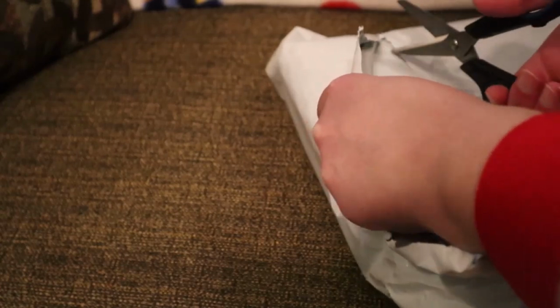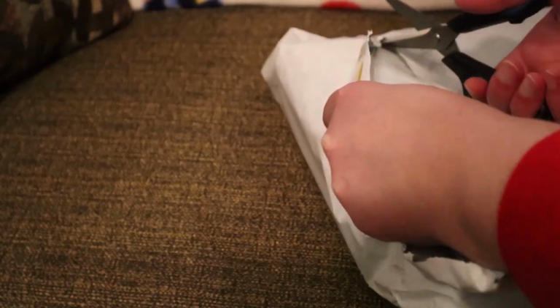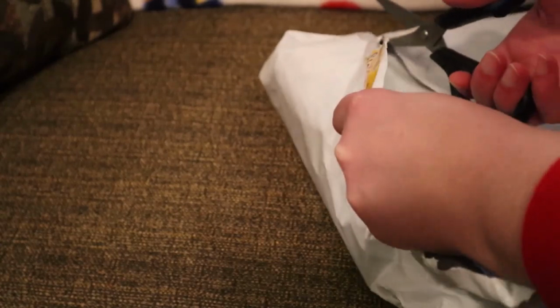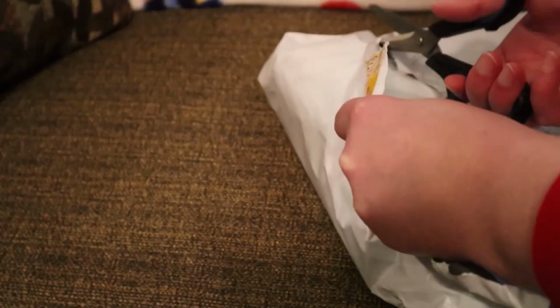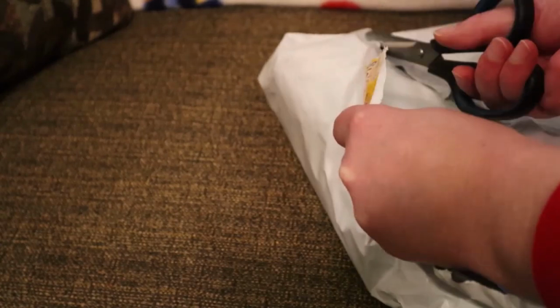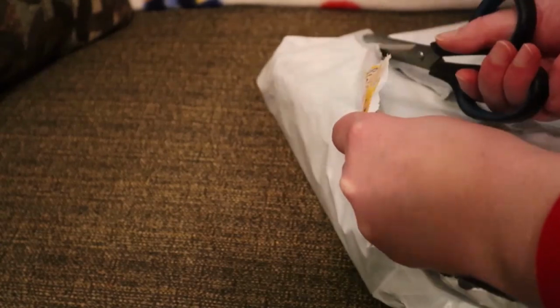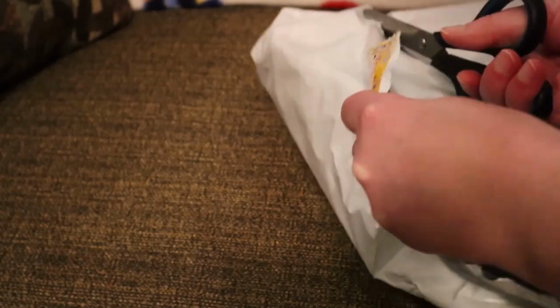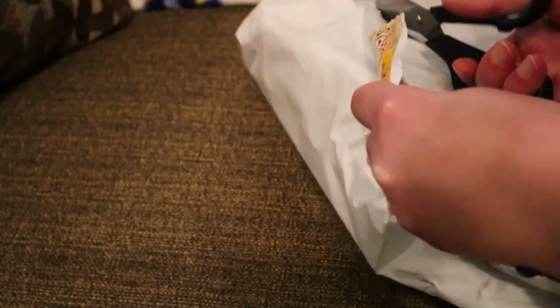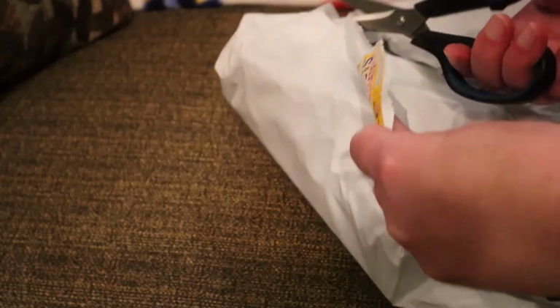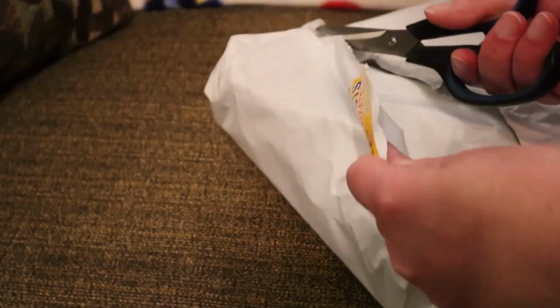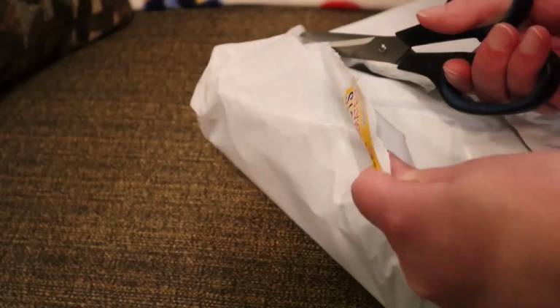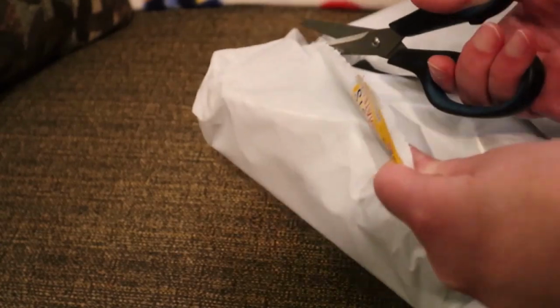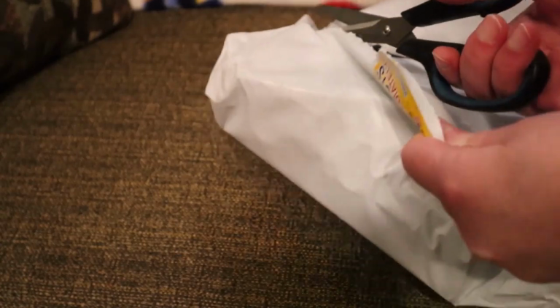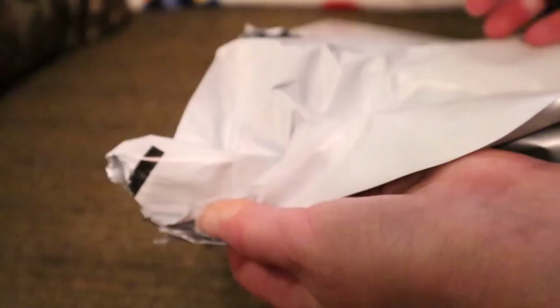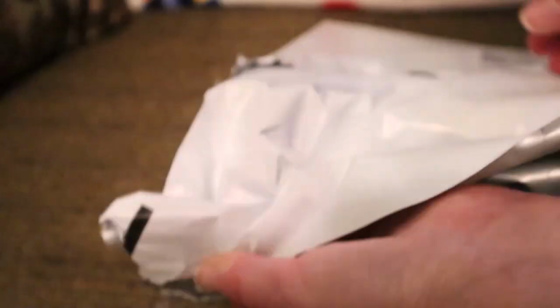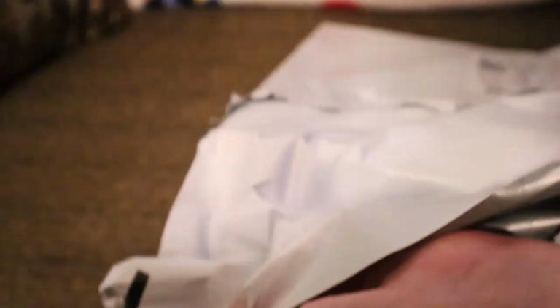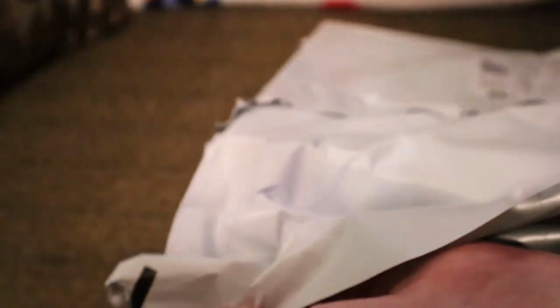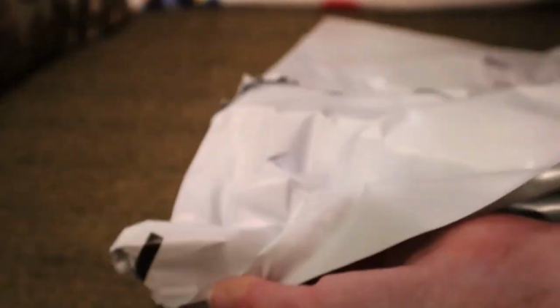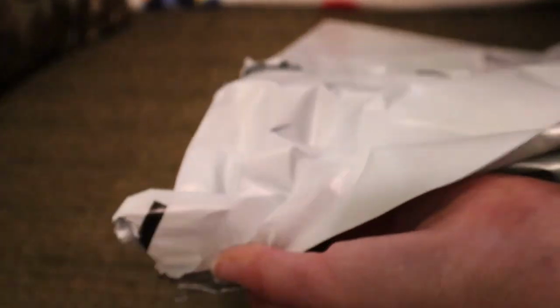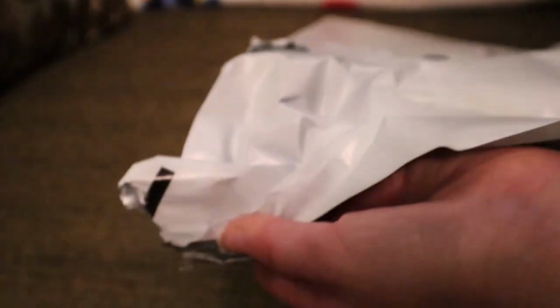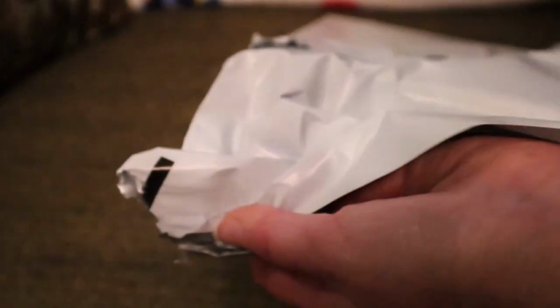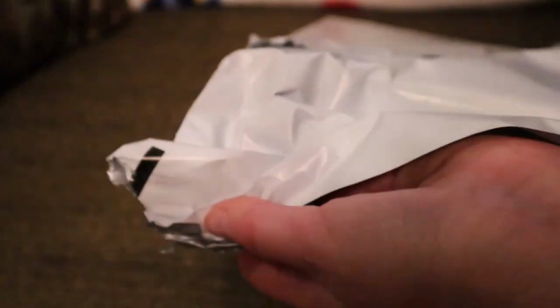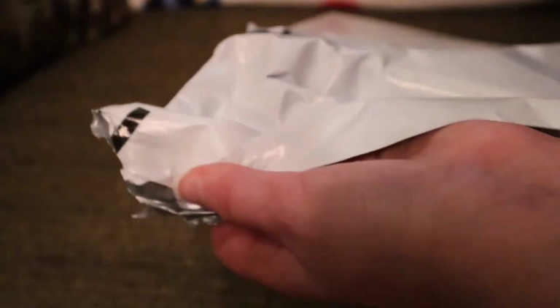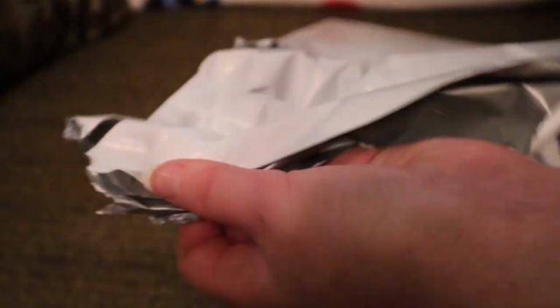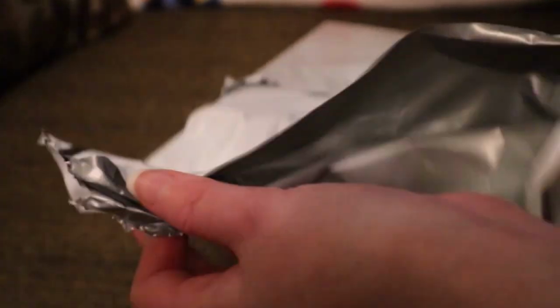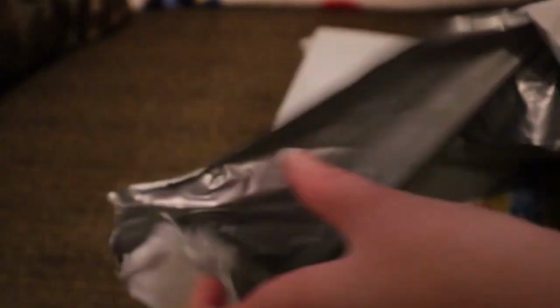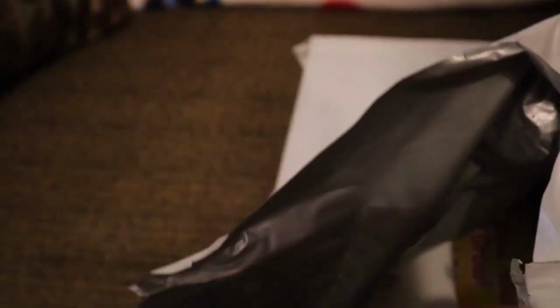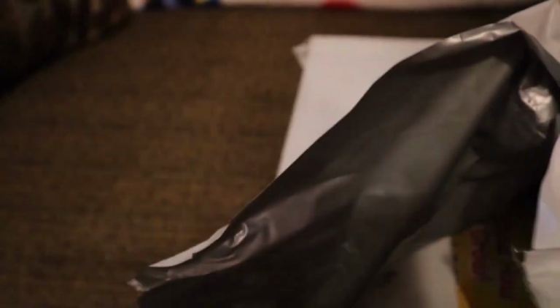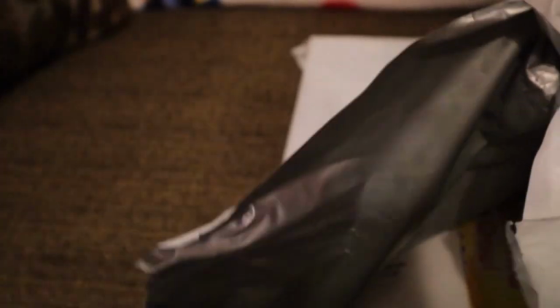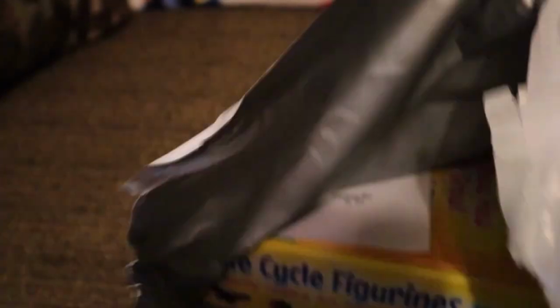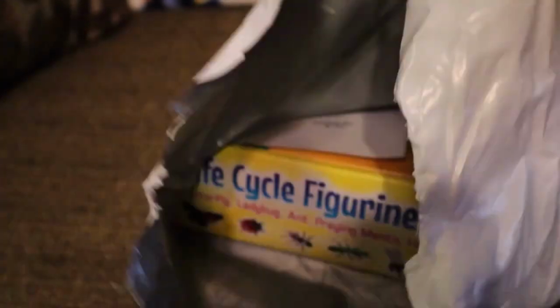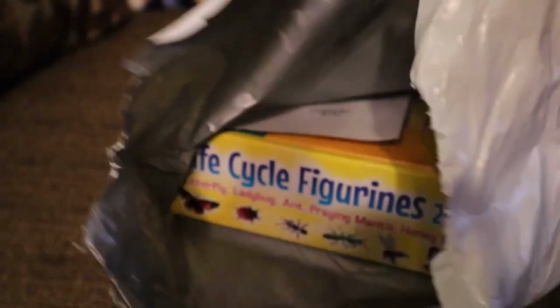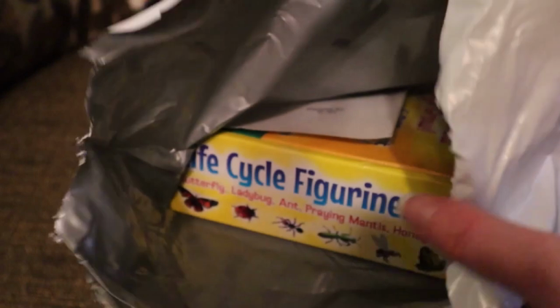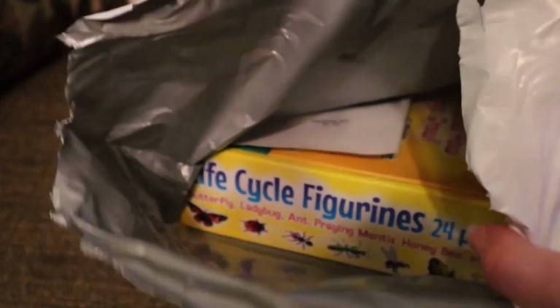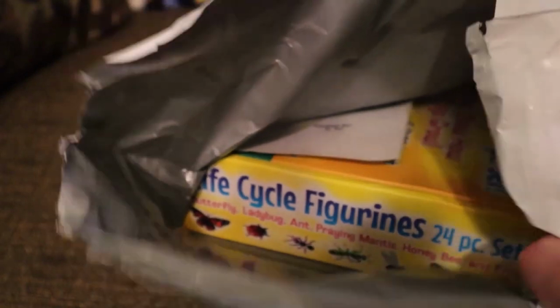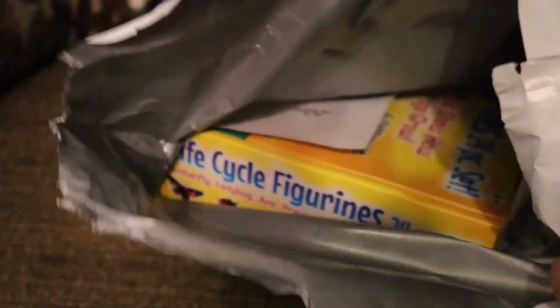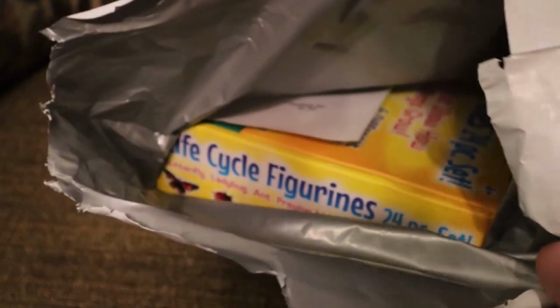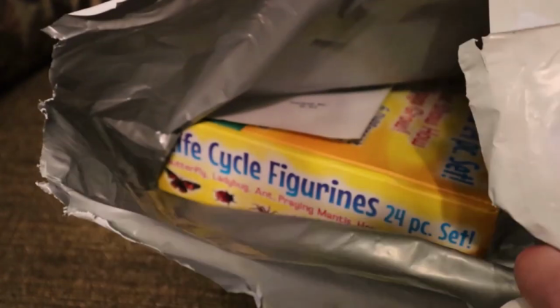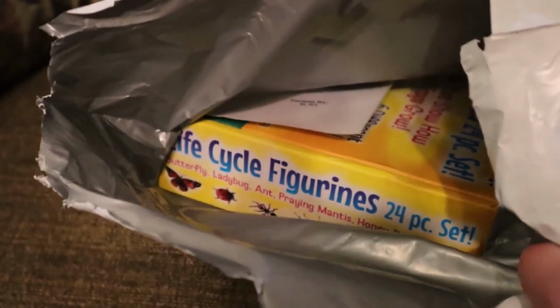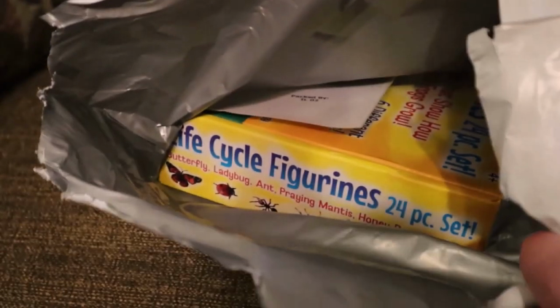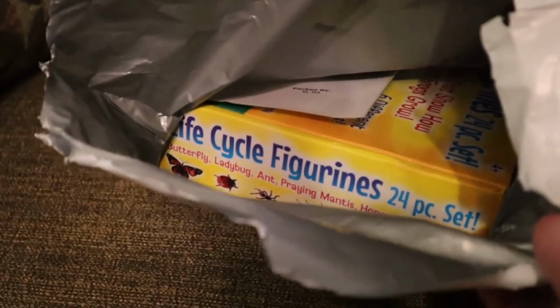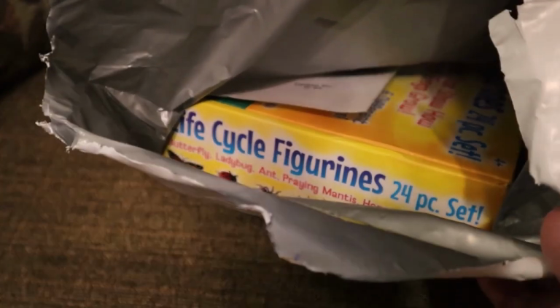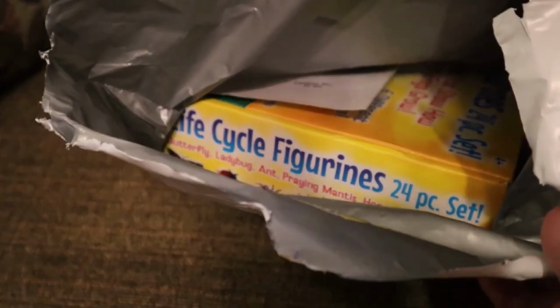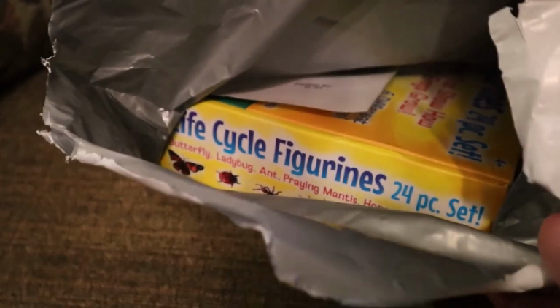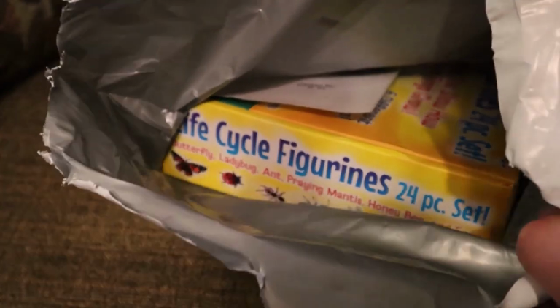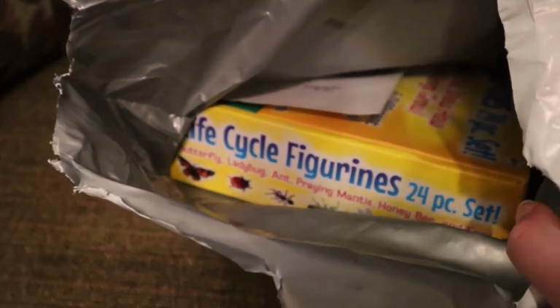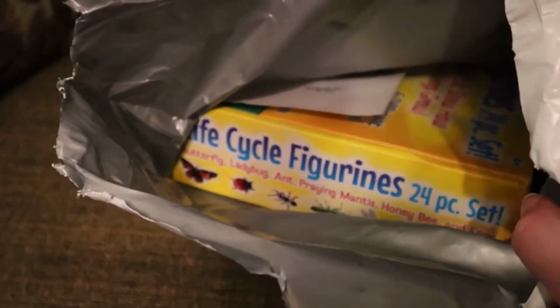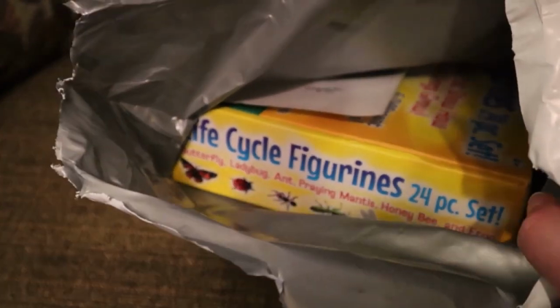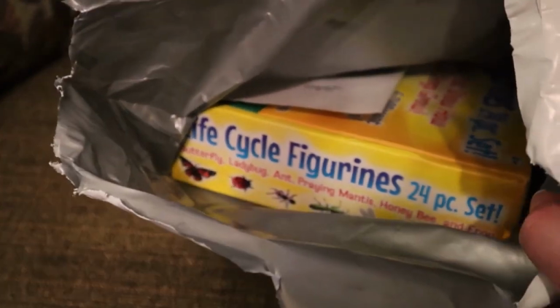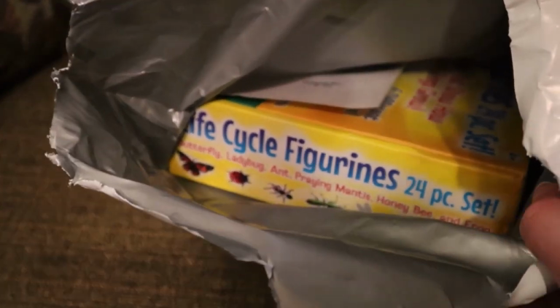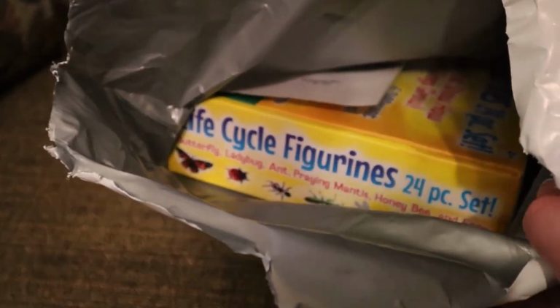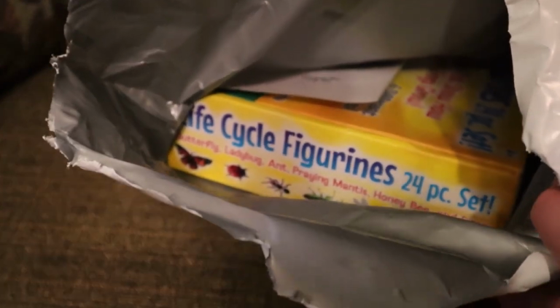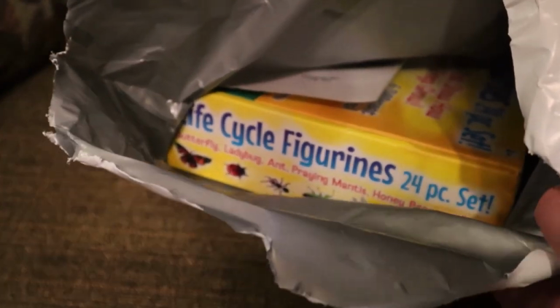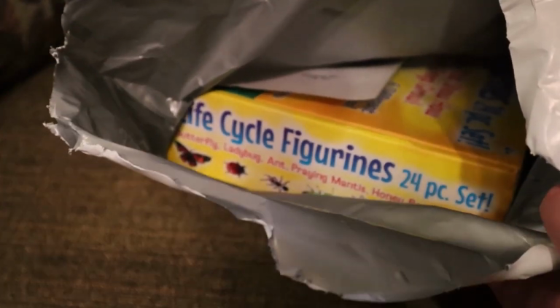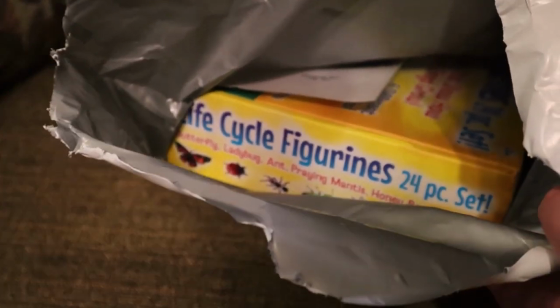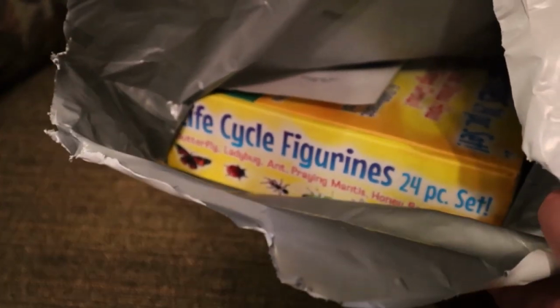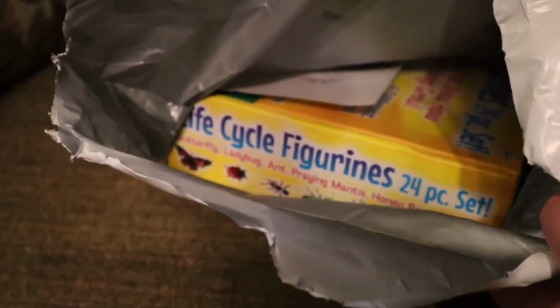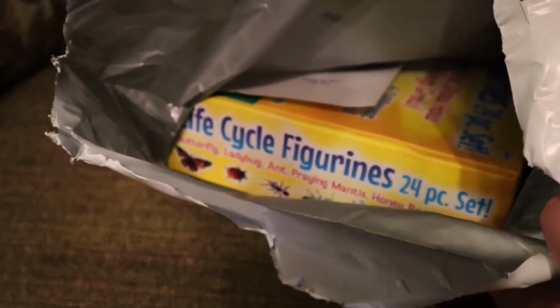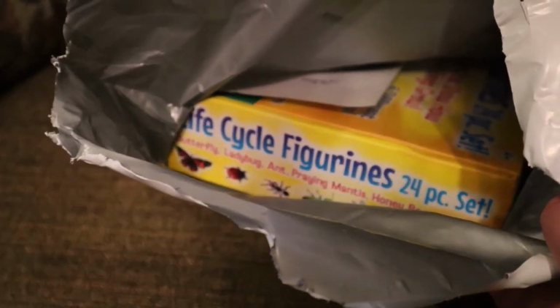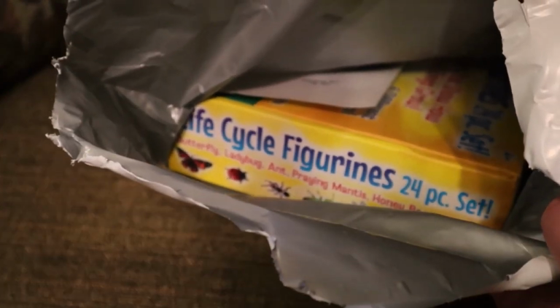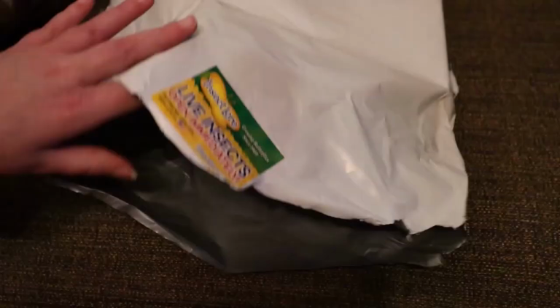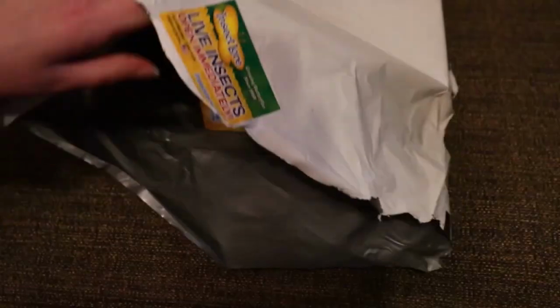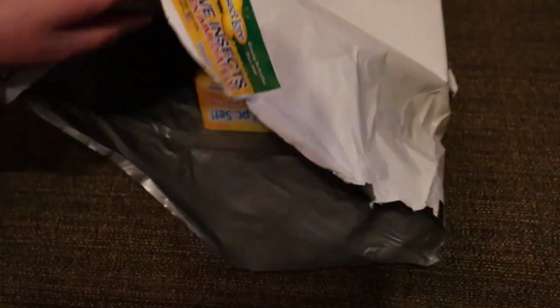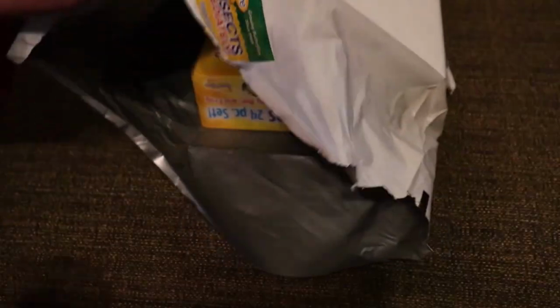I have enjoyed using Insect Lore products within my classroom throughout the years. The products are great to use with multiple ages, and my students ranging from preschool to middle school have enjoyed the hands-on learning they provide.